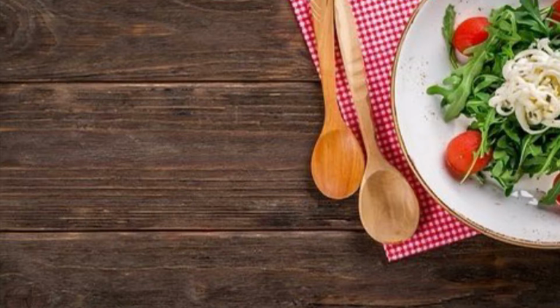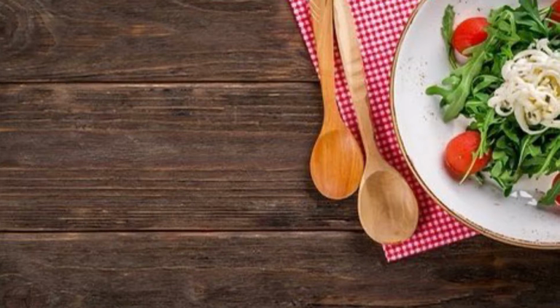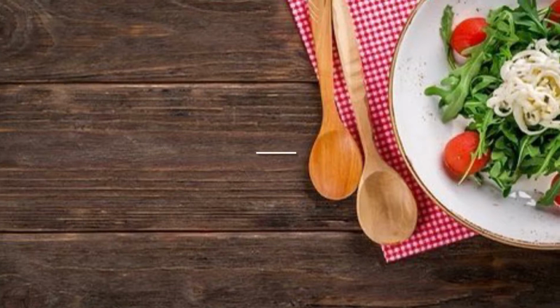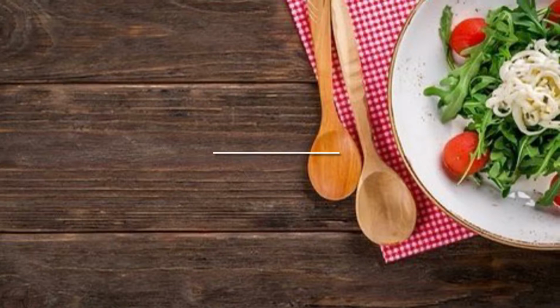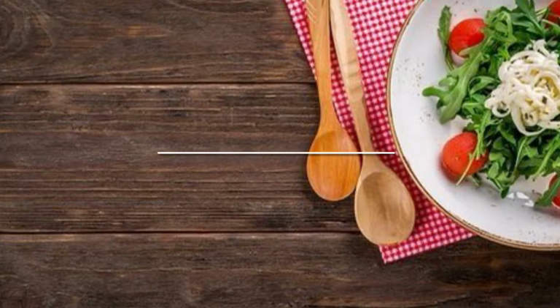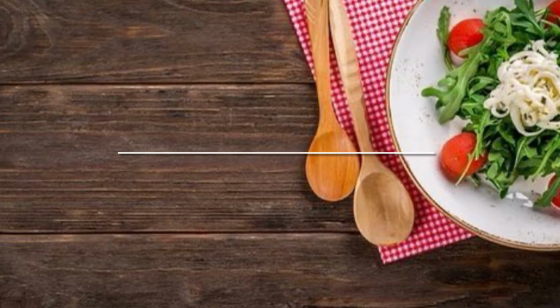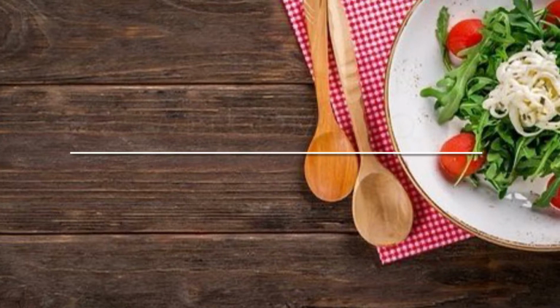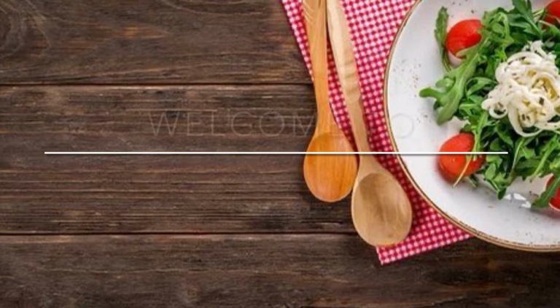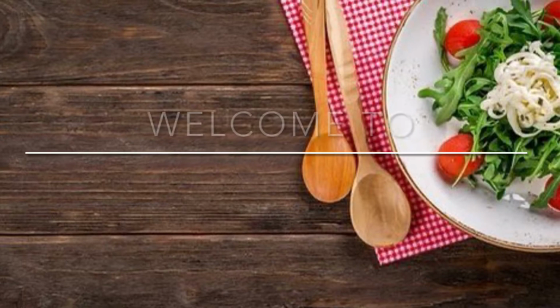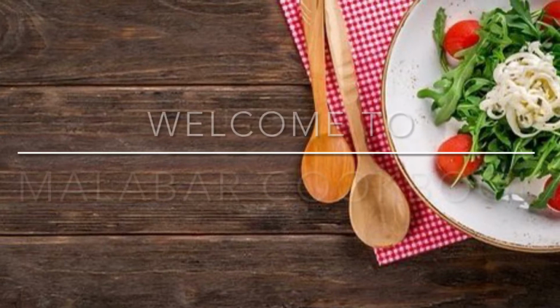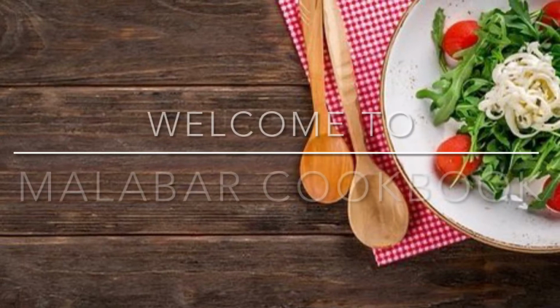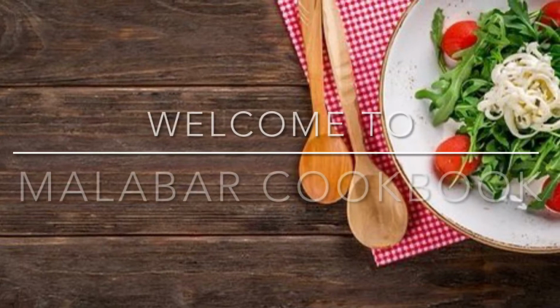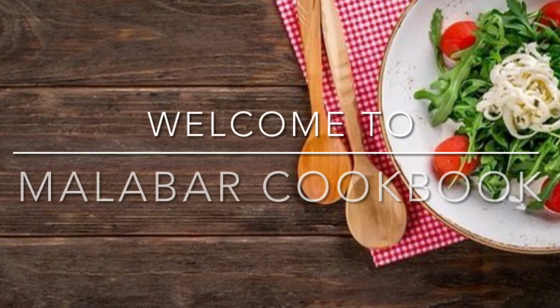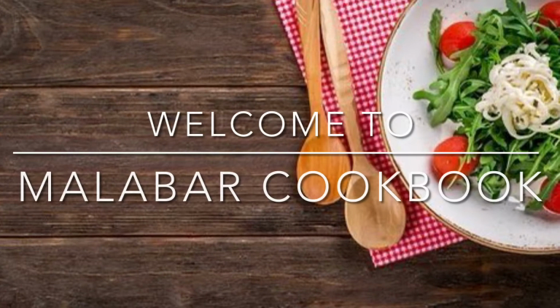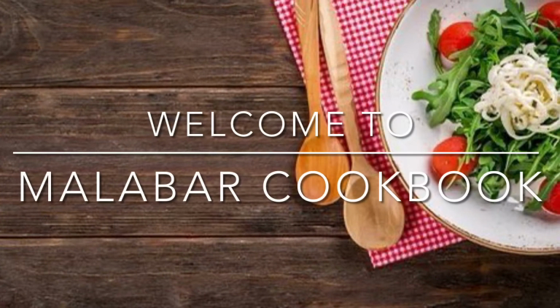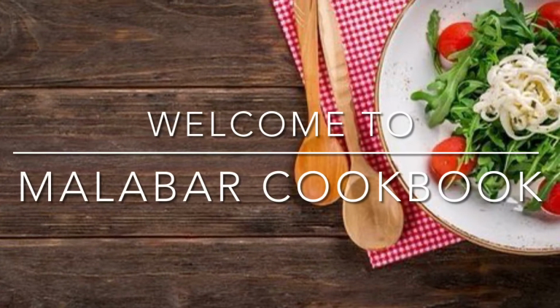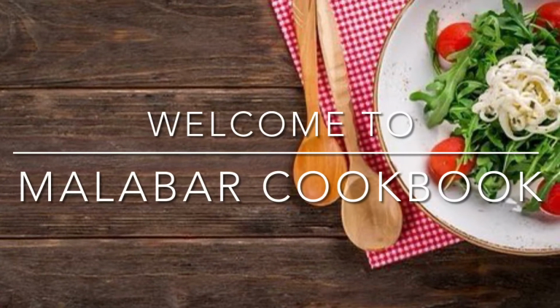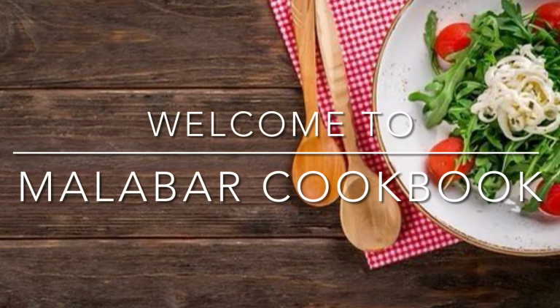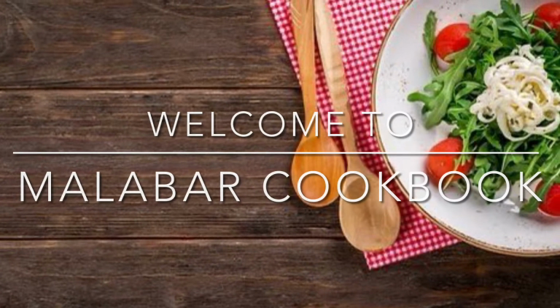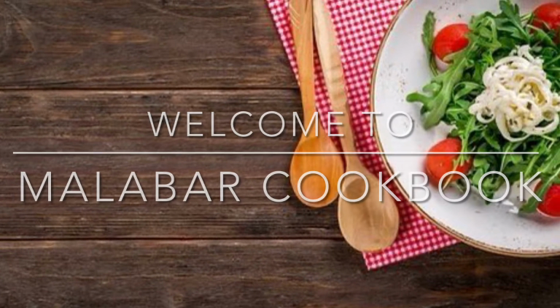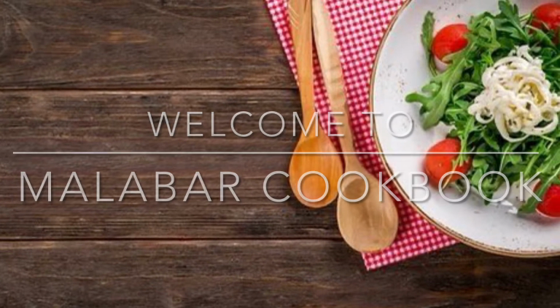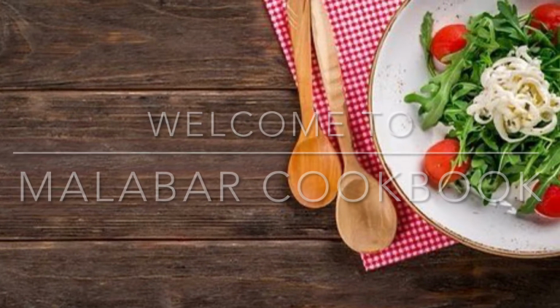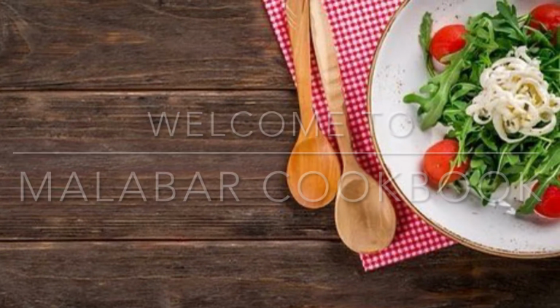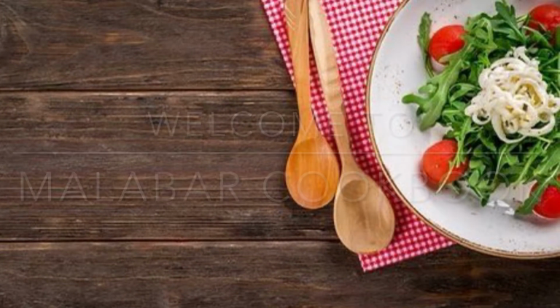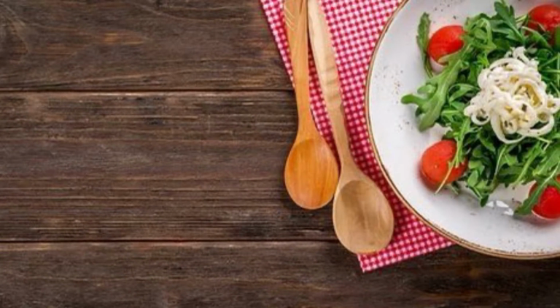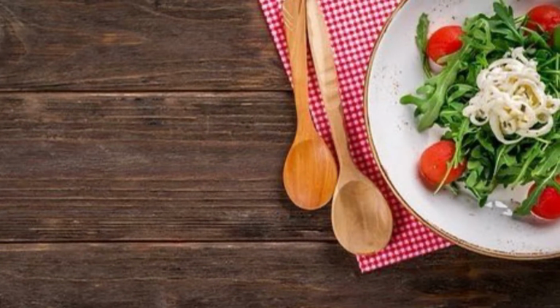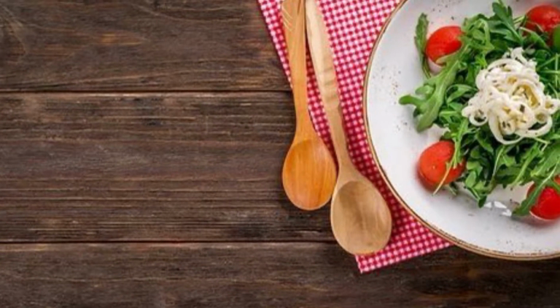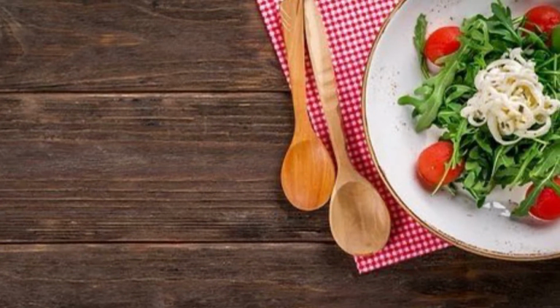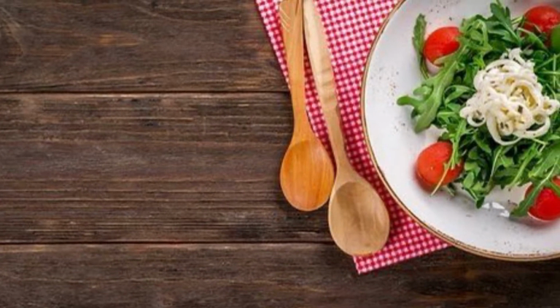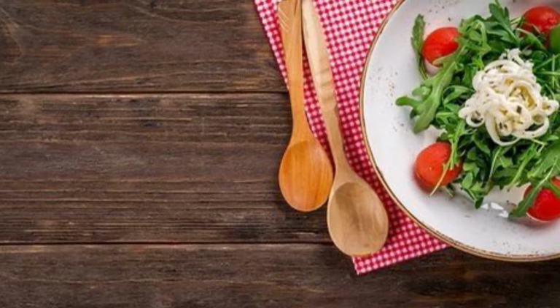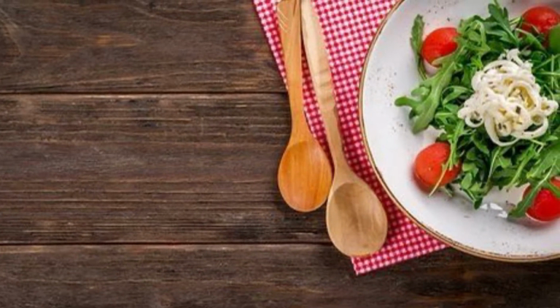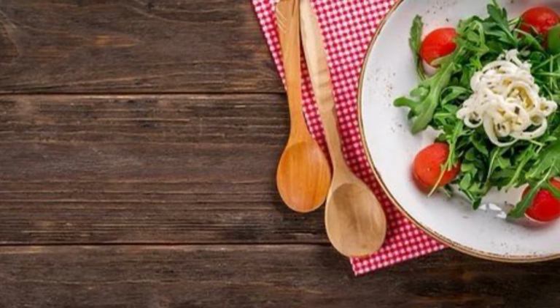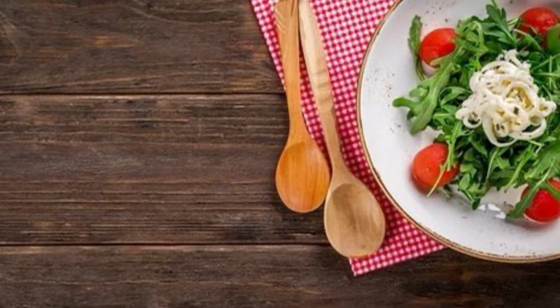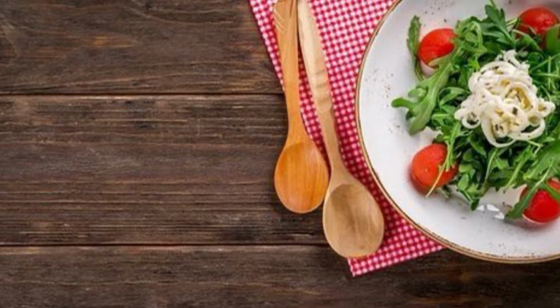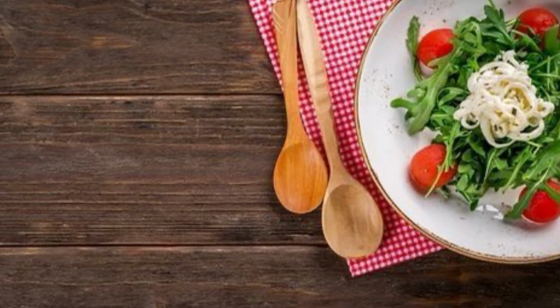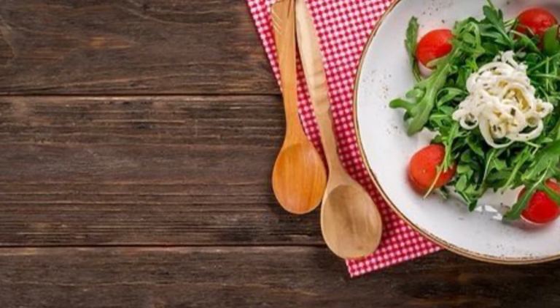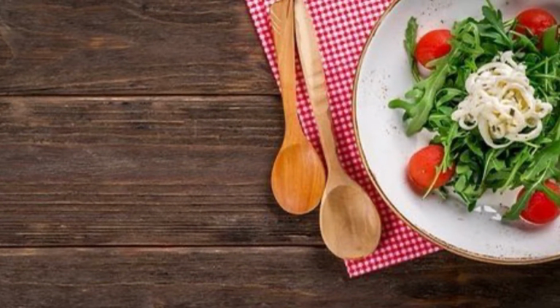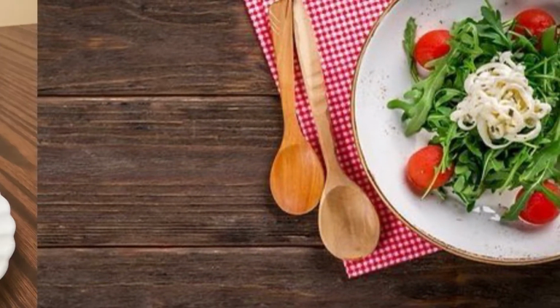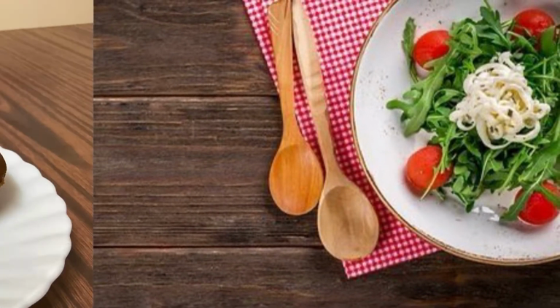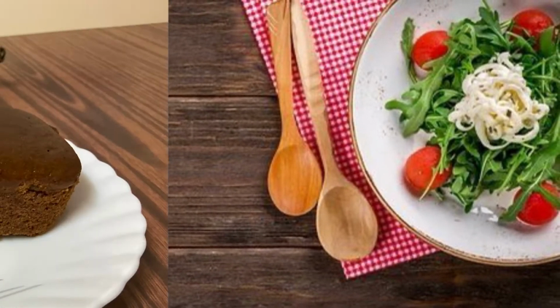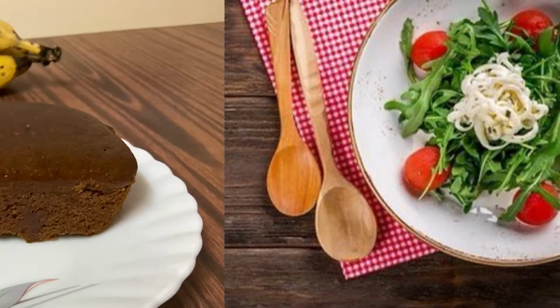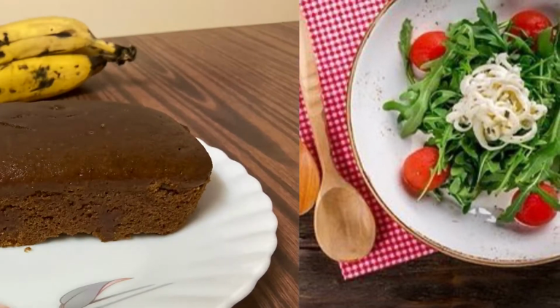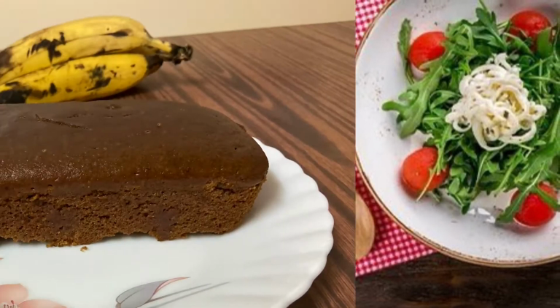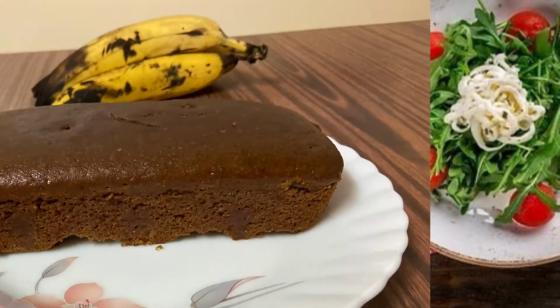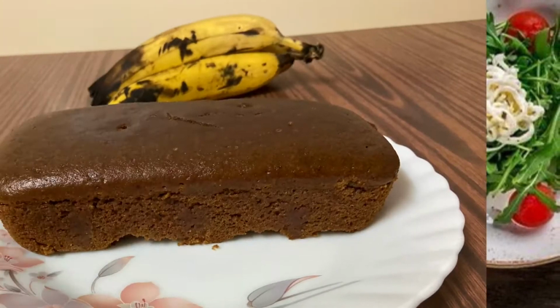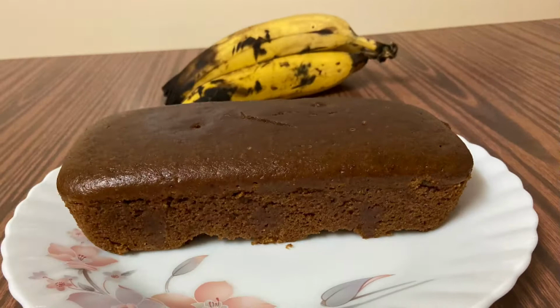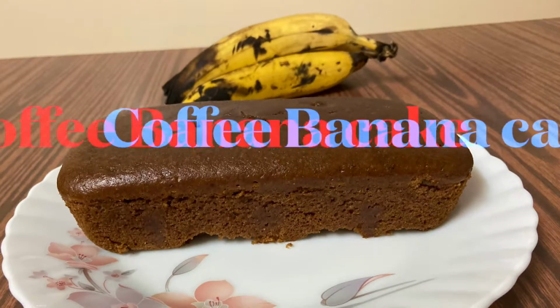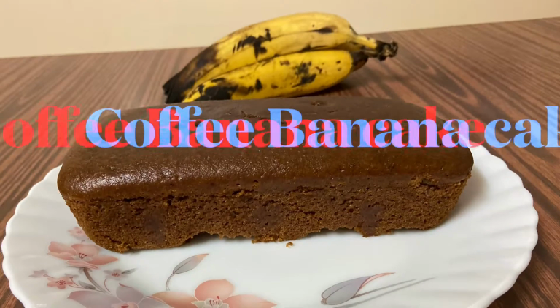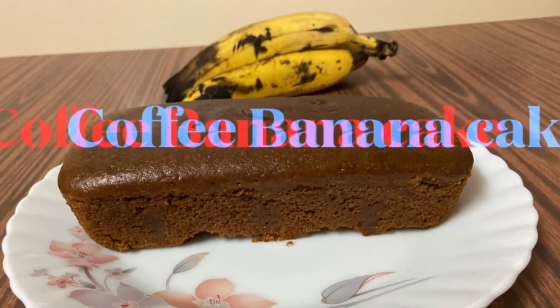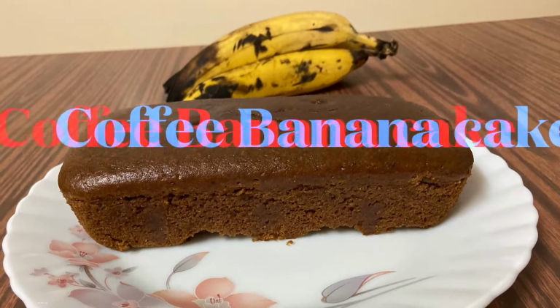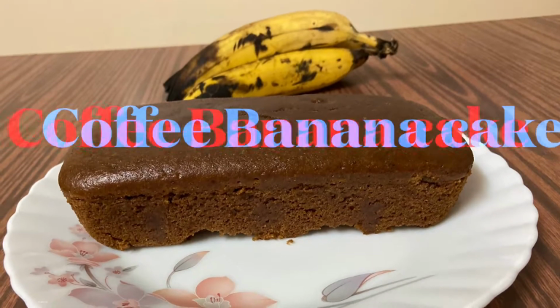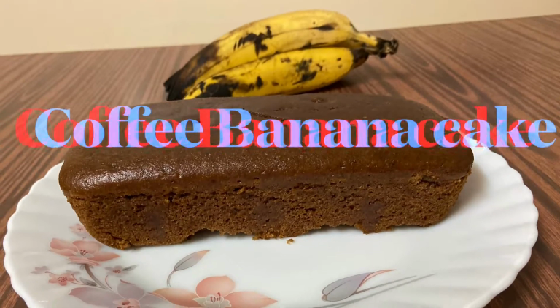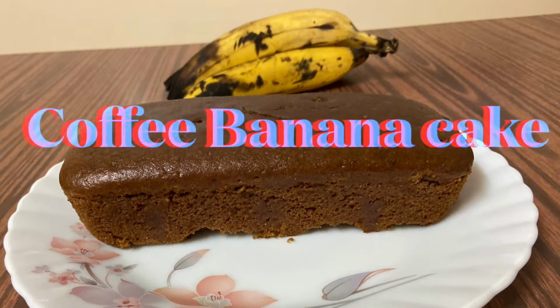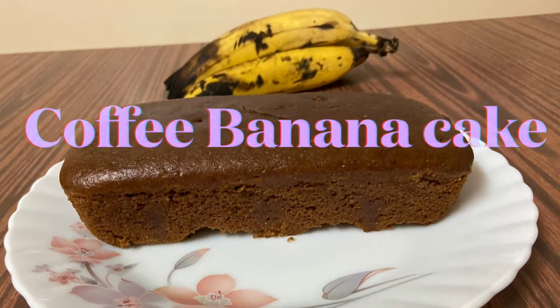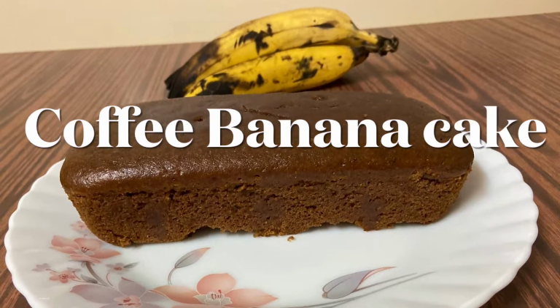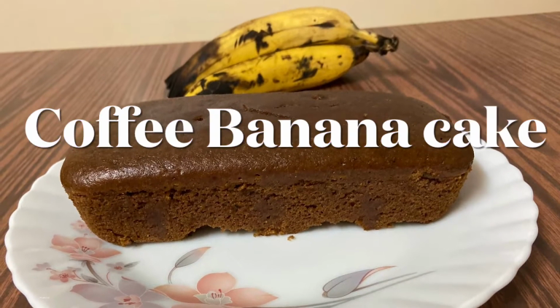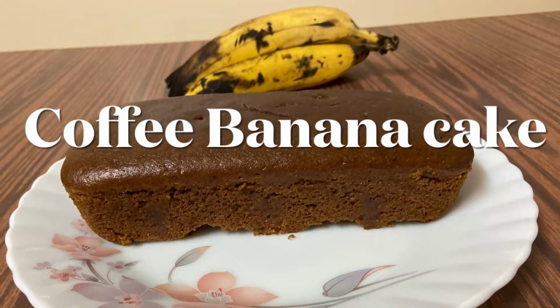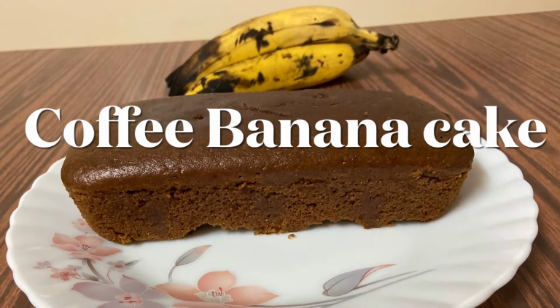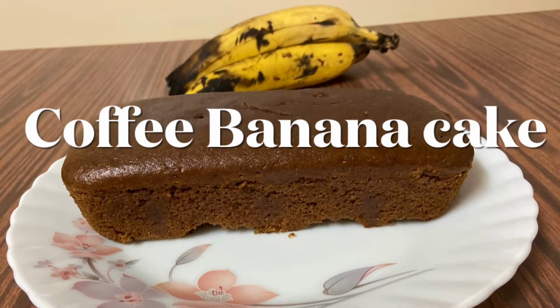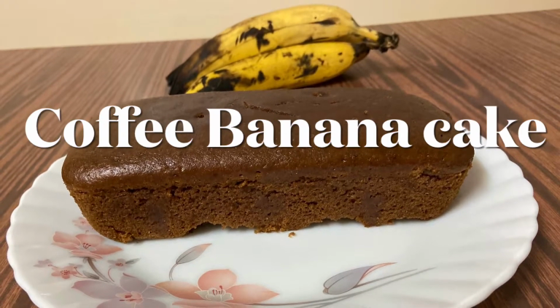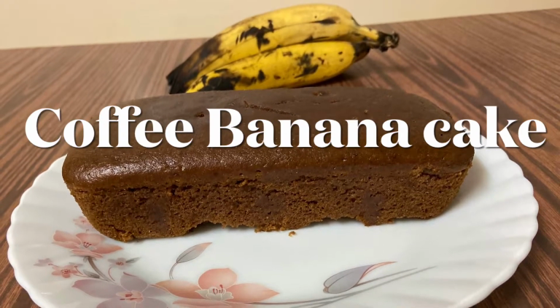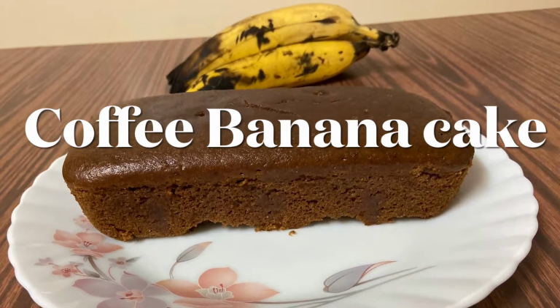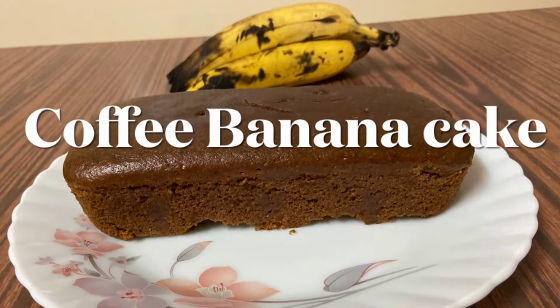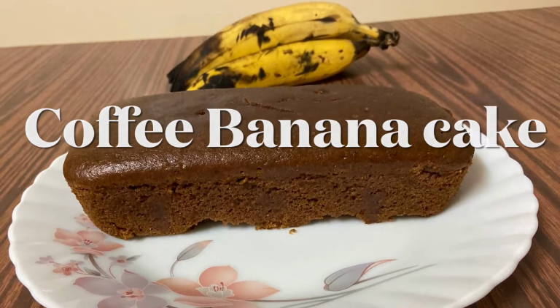Hi Friends, Namaskar. Welcome to Malabar Cookbook. Today we are ready to make coffee and banana cake.